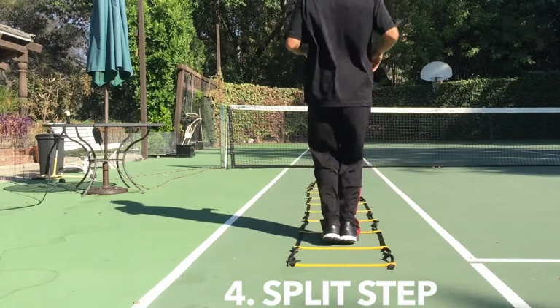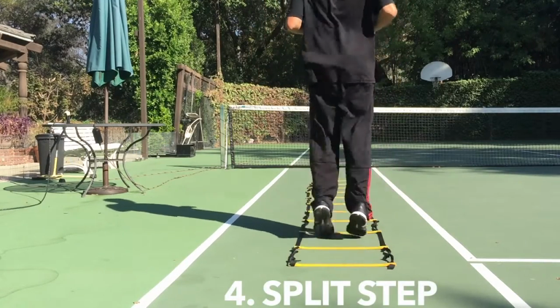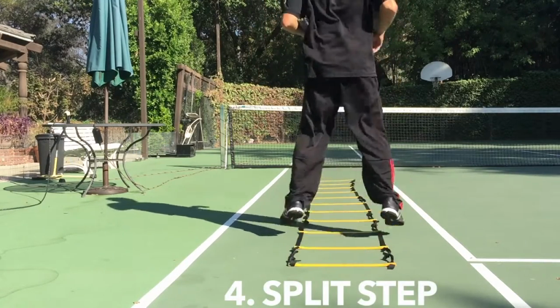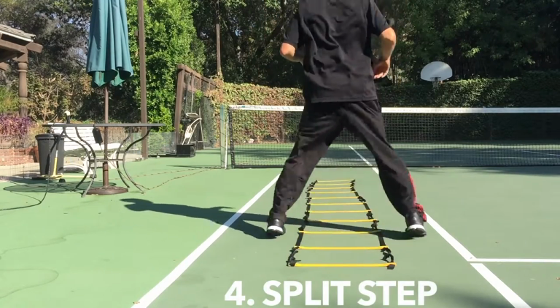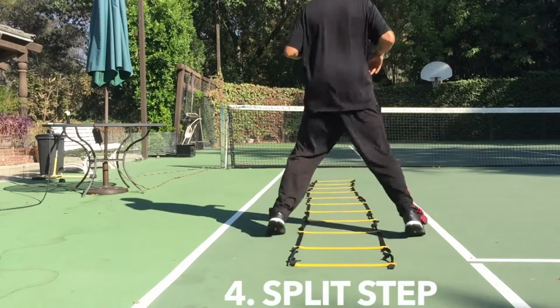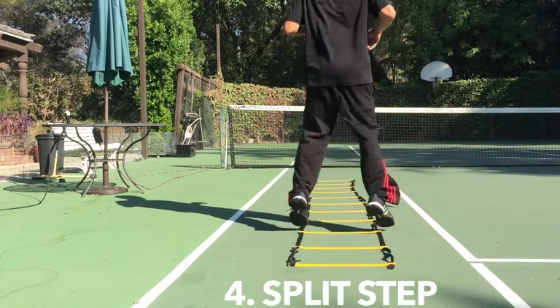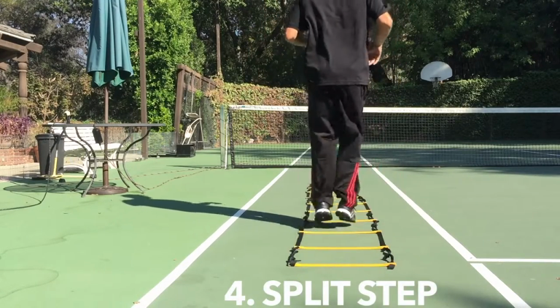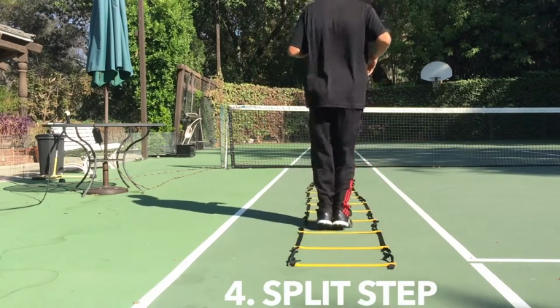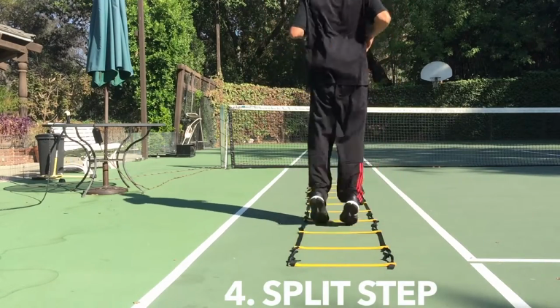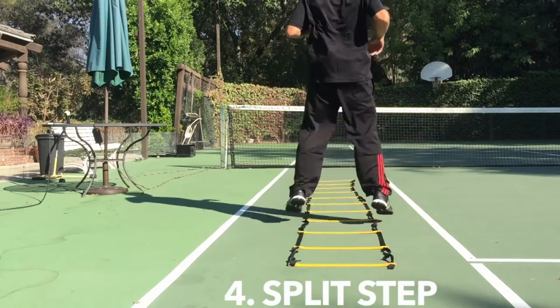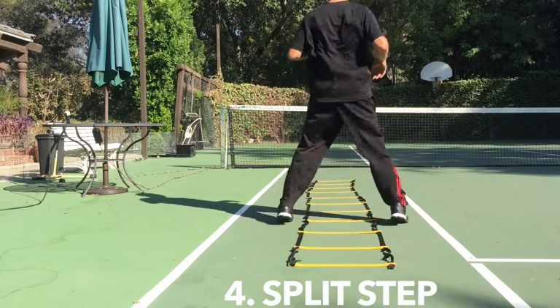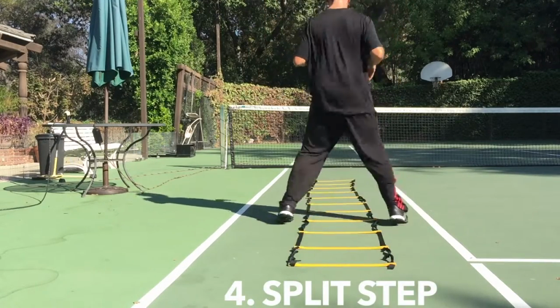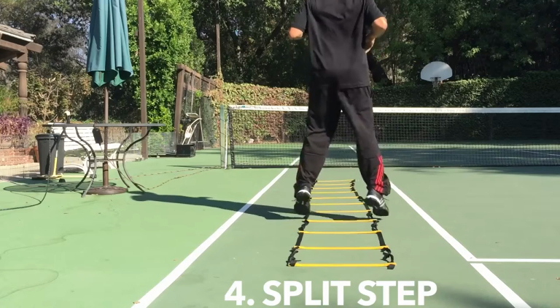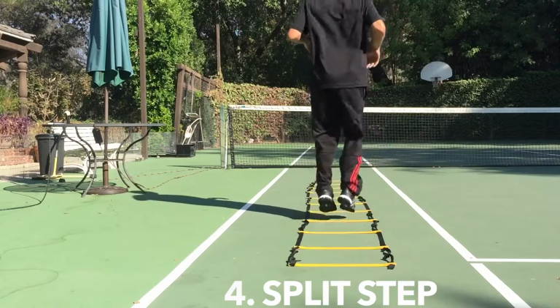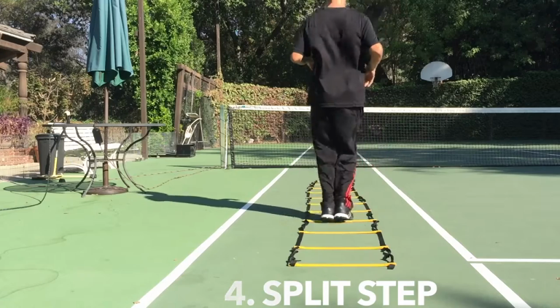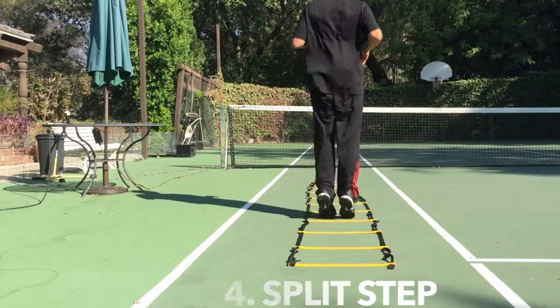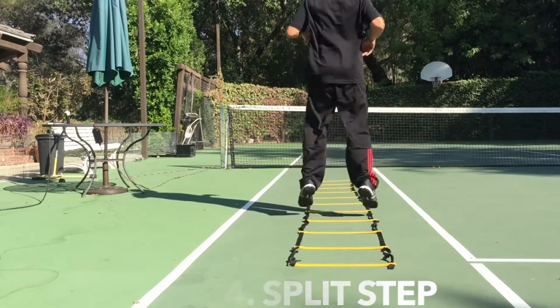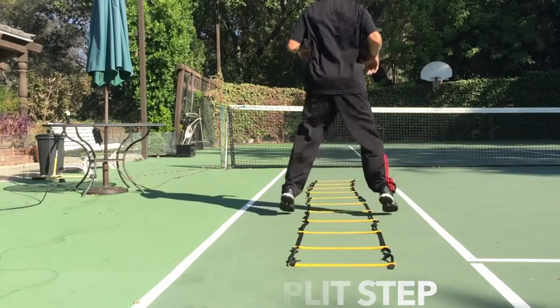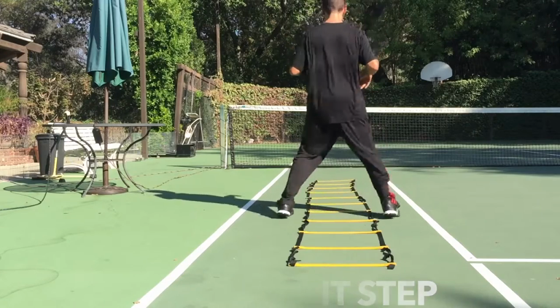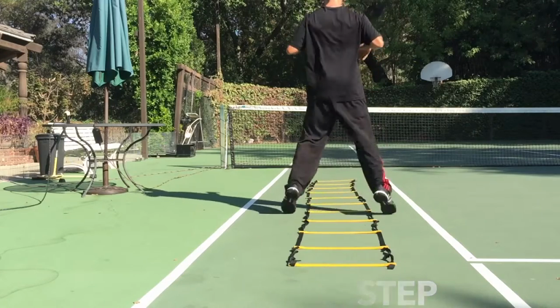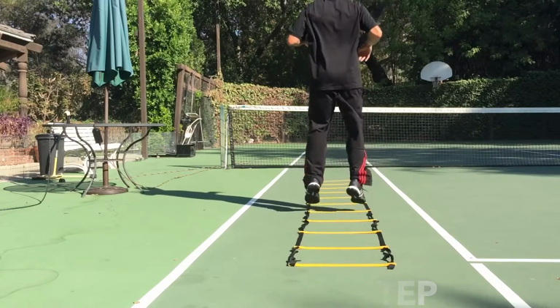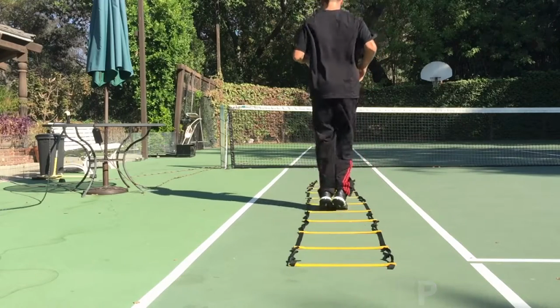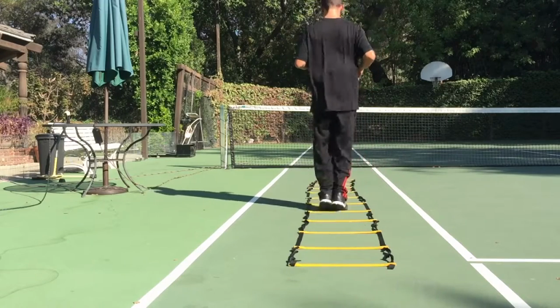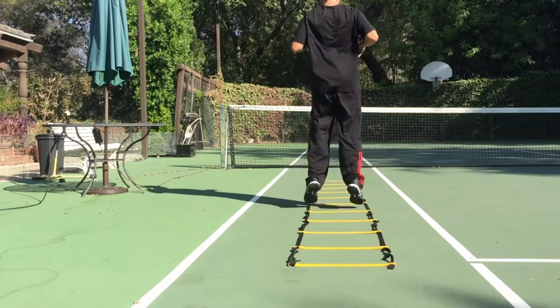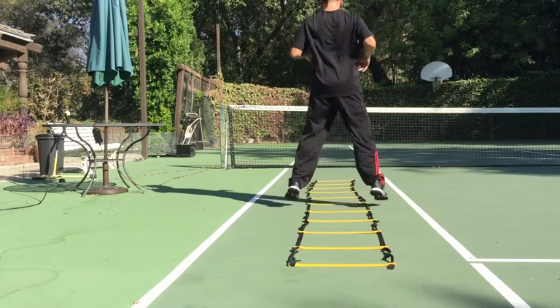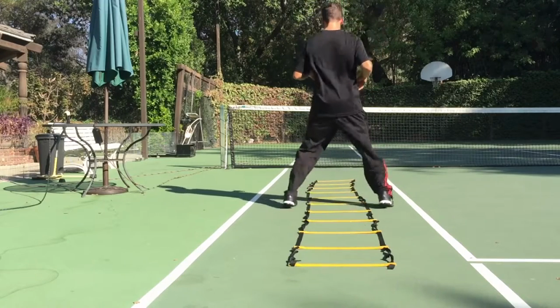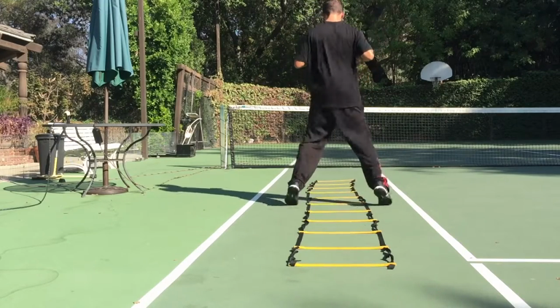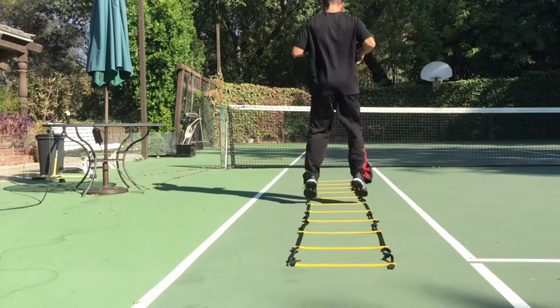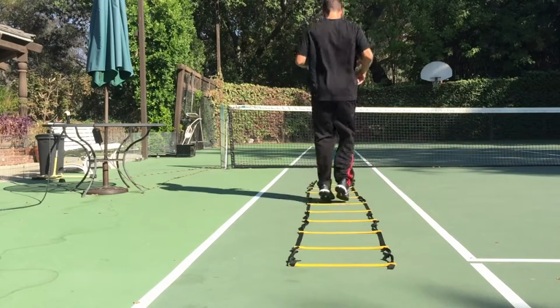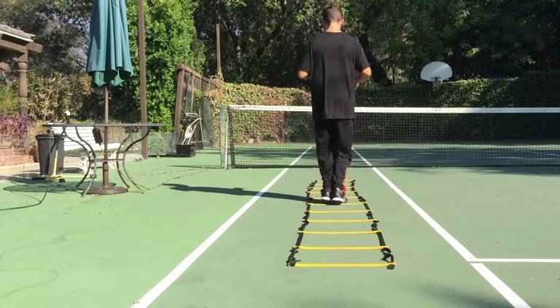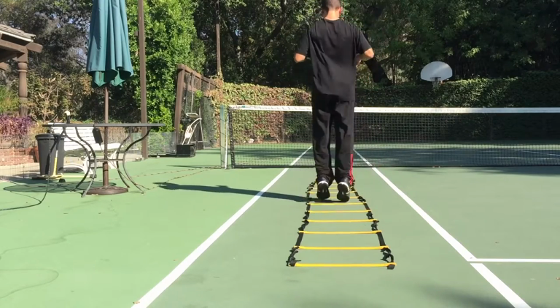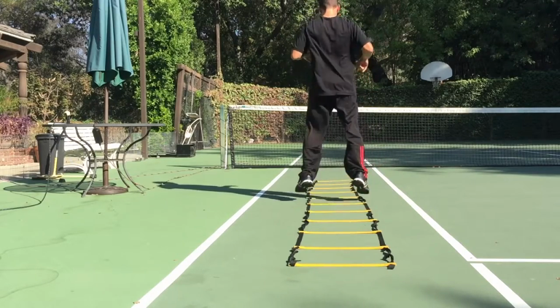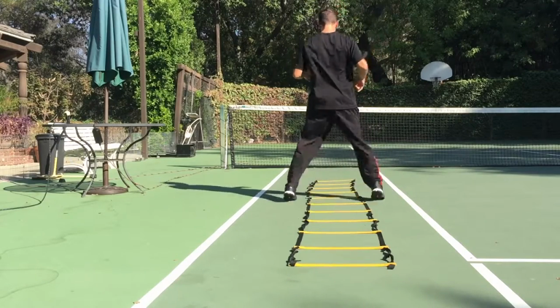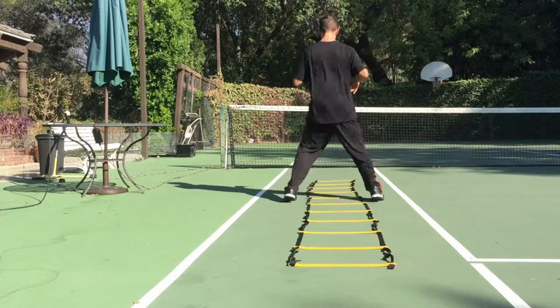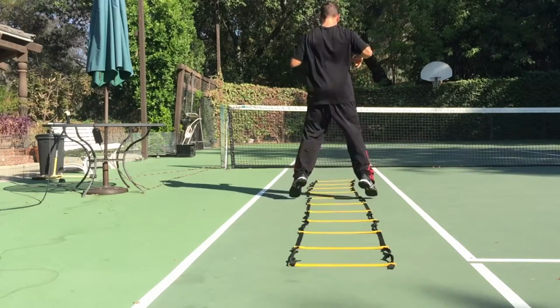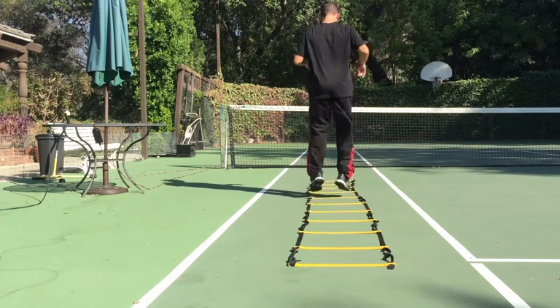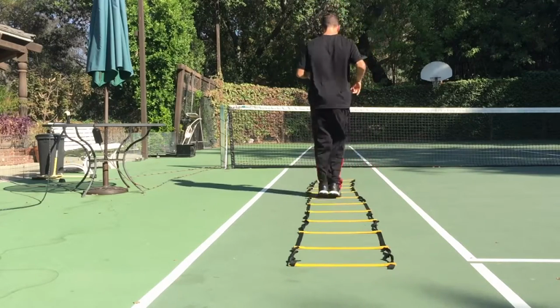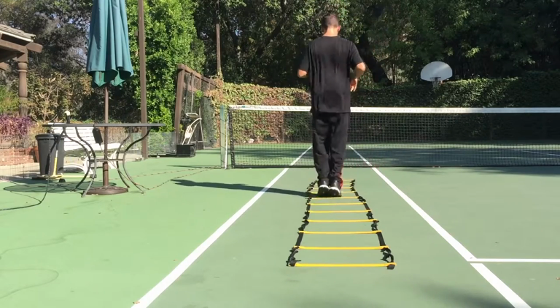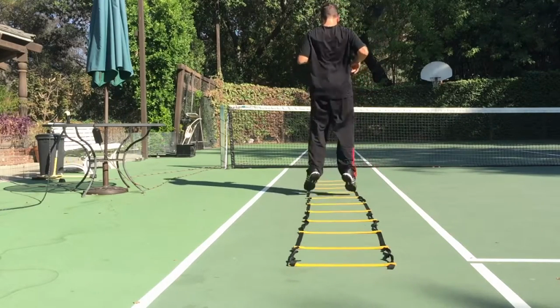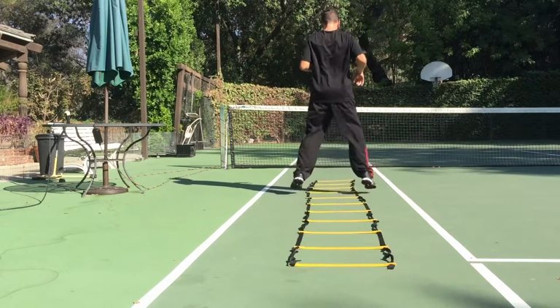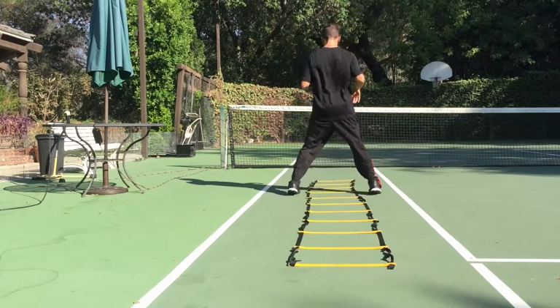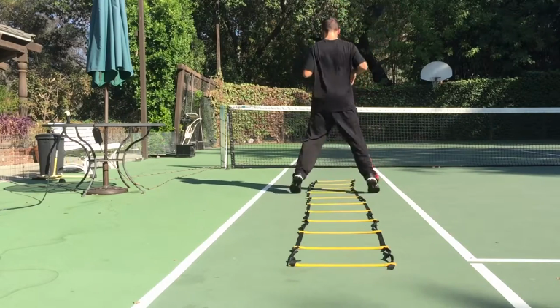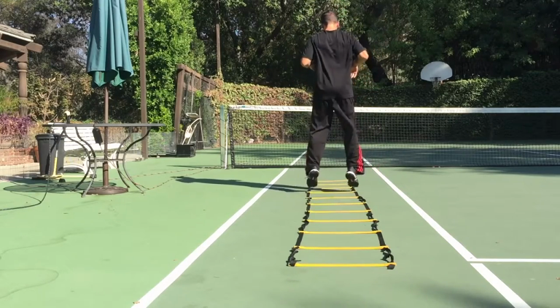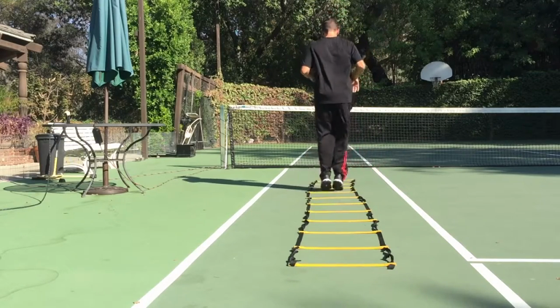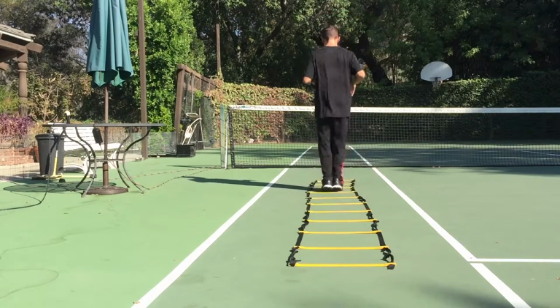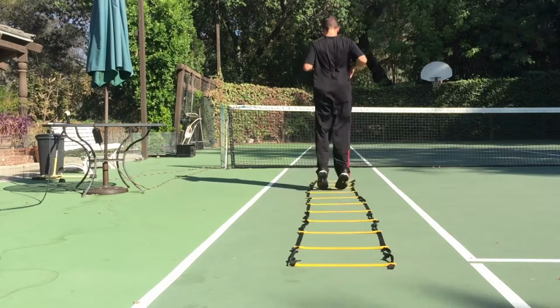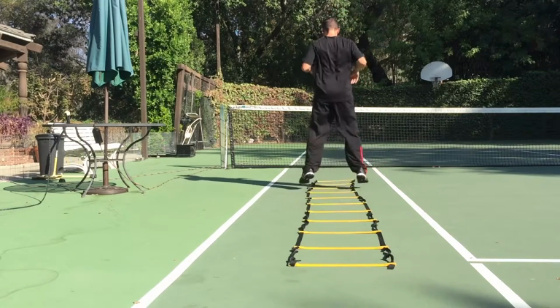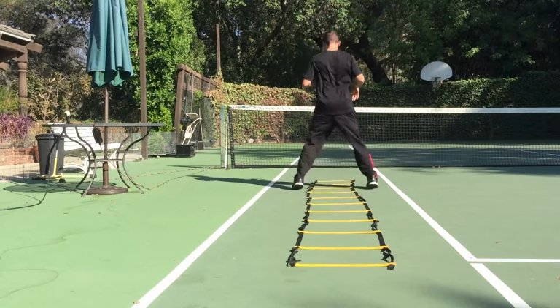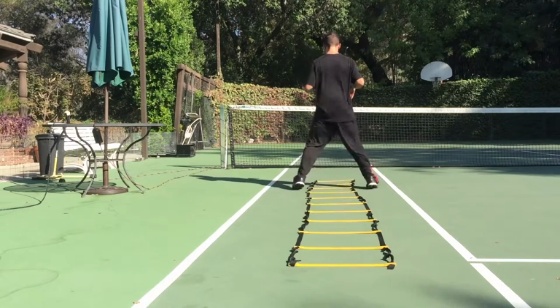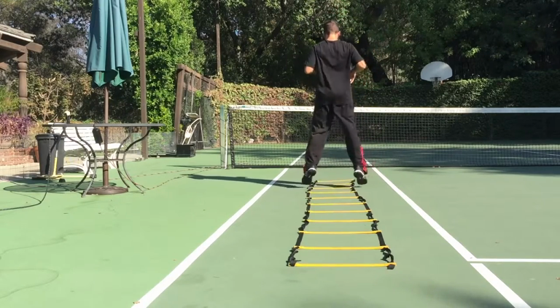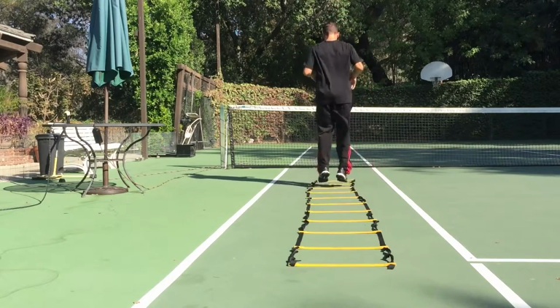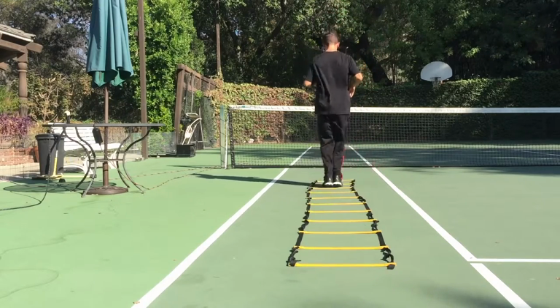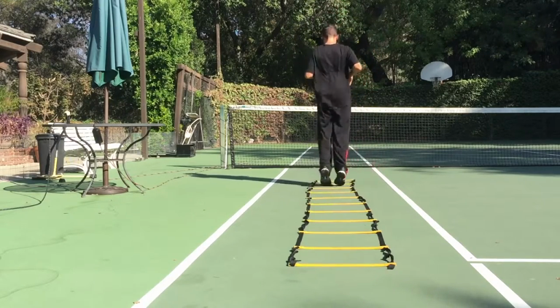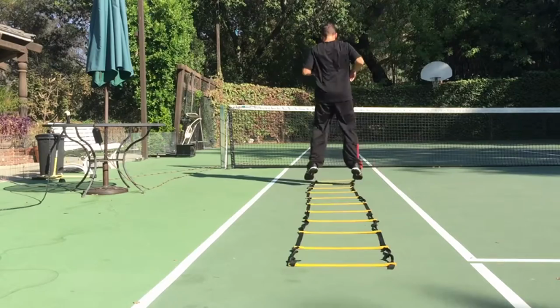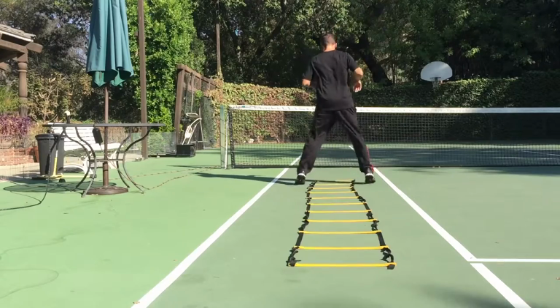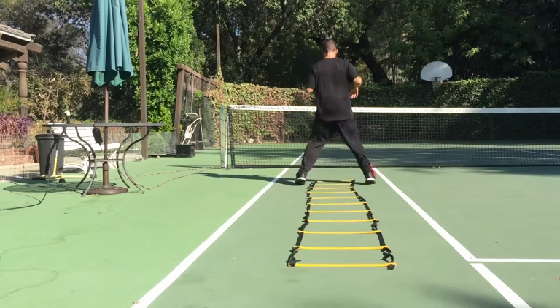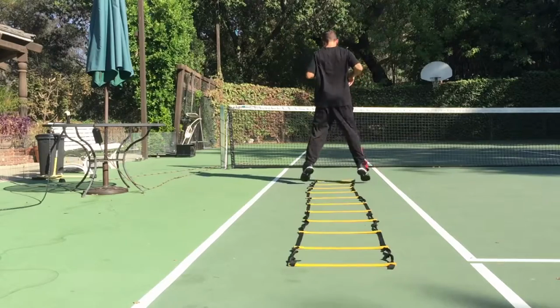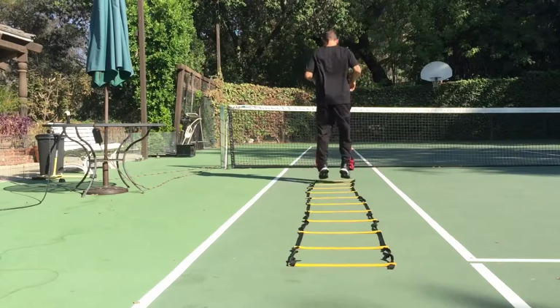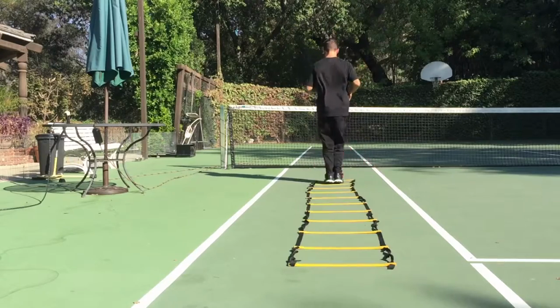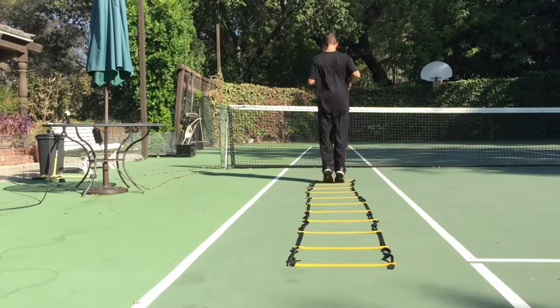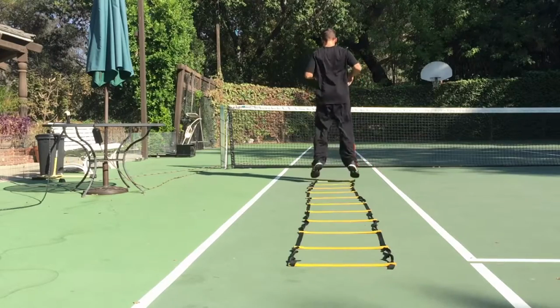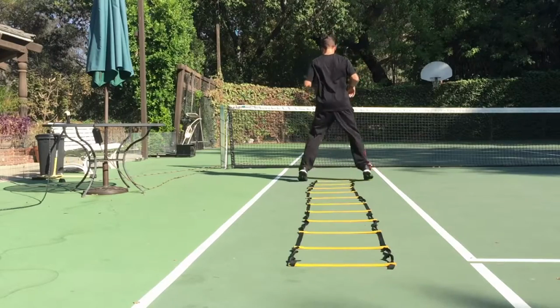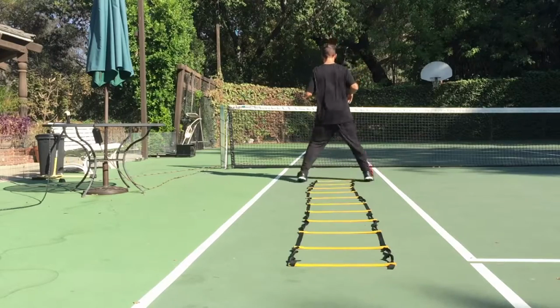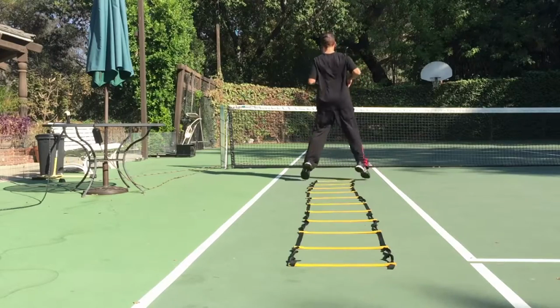Then we're going to do the split step. So your feet go in, they go out, and then they go in again, and in the next square, just like this.